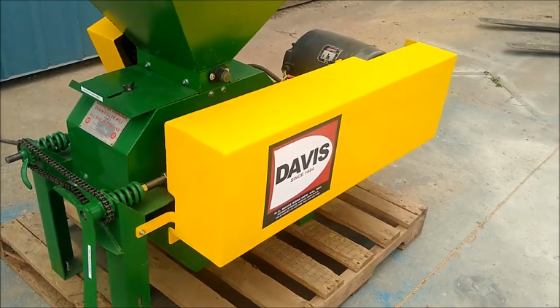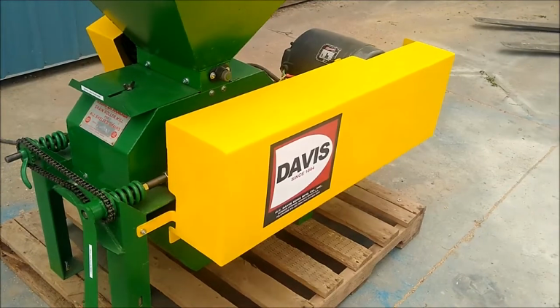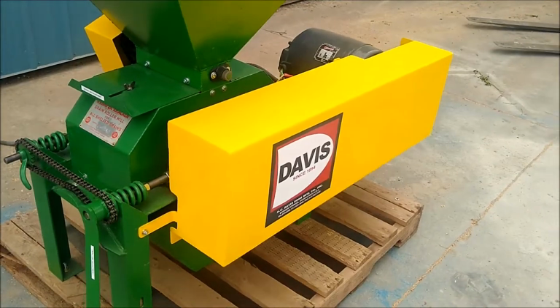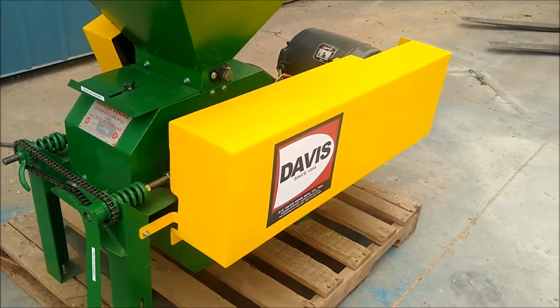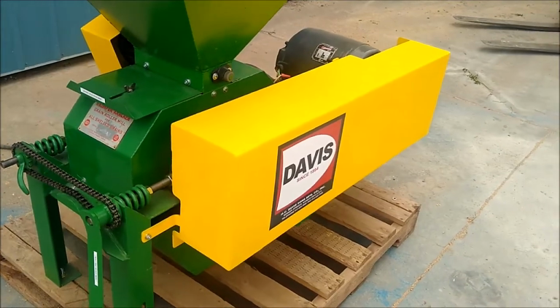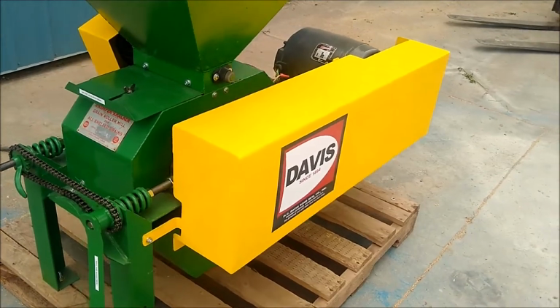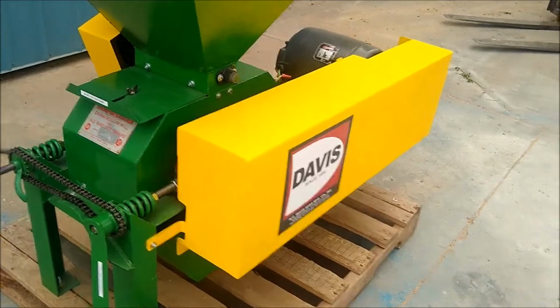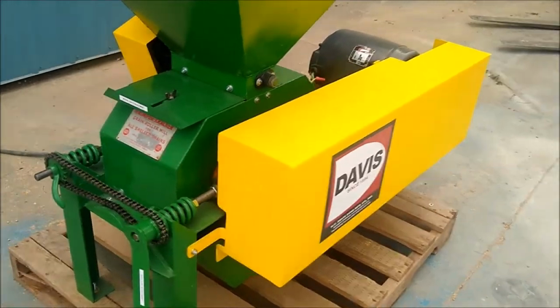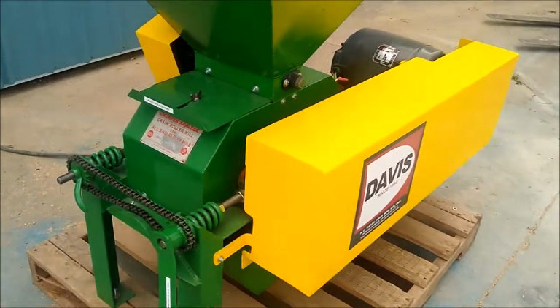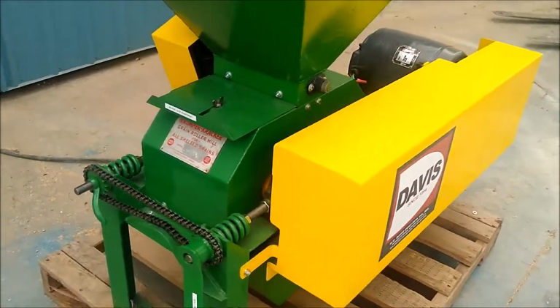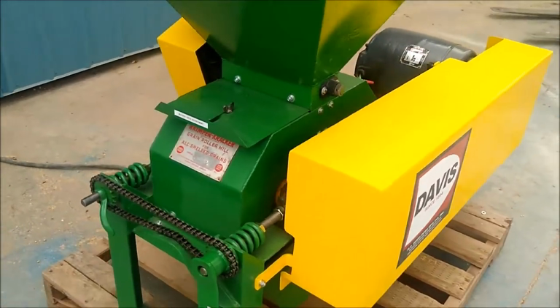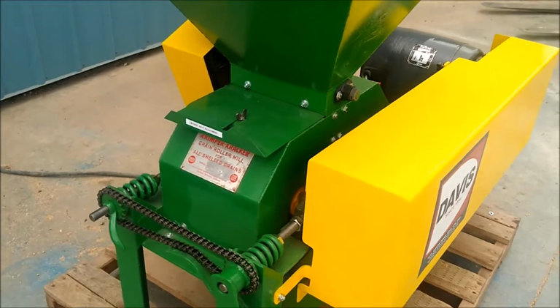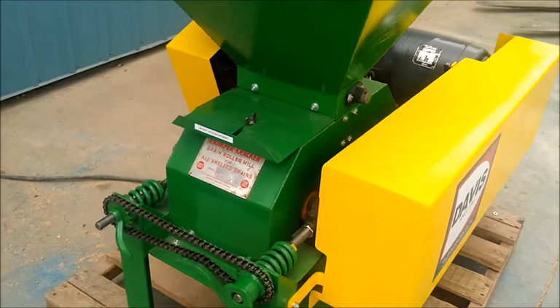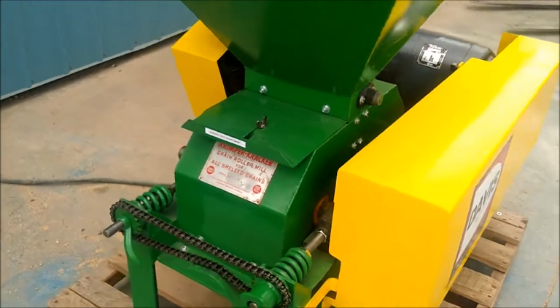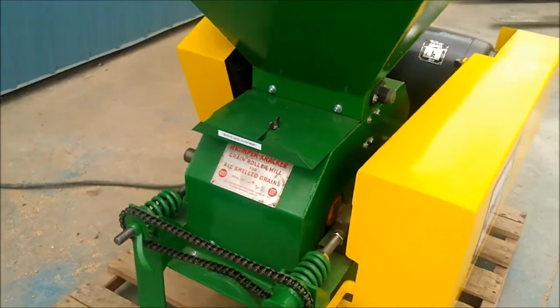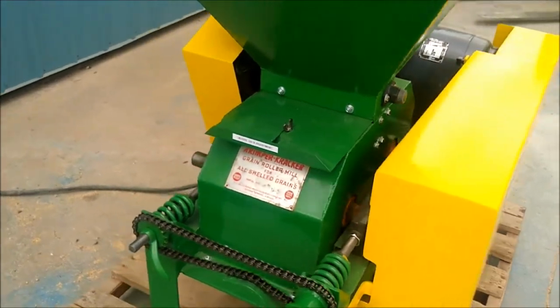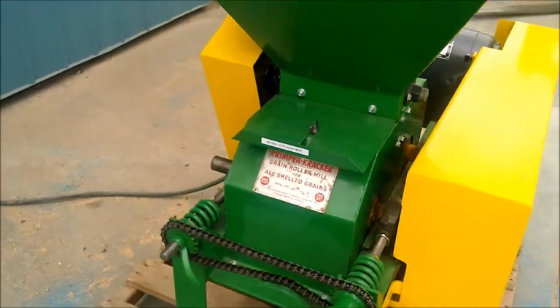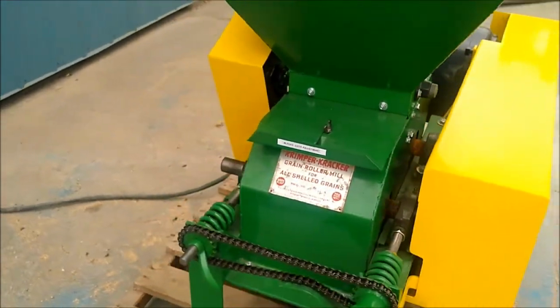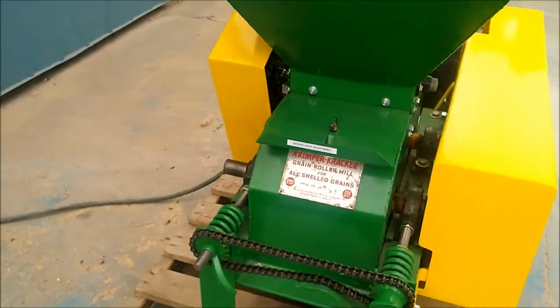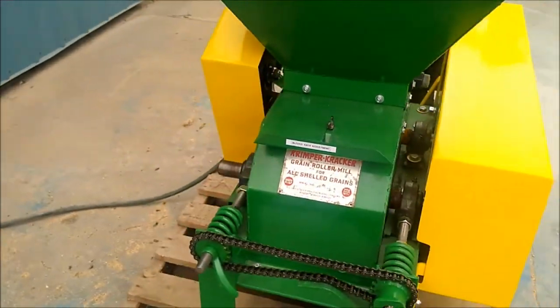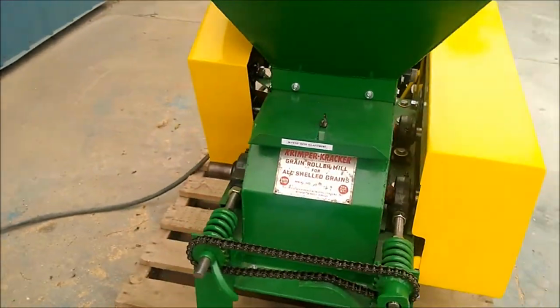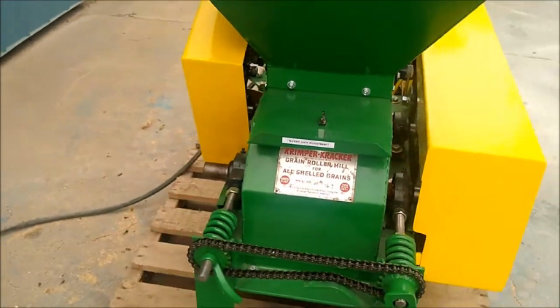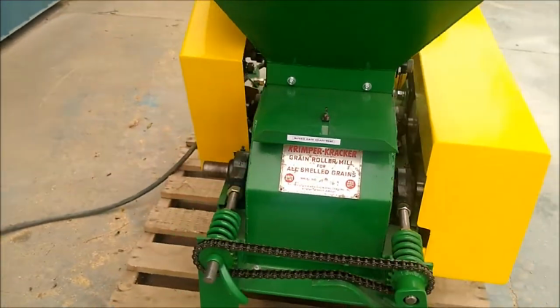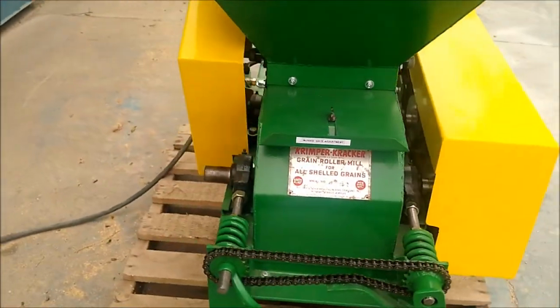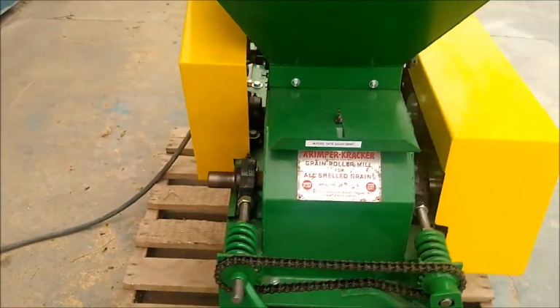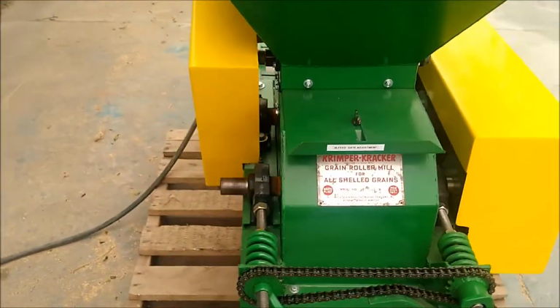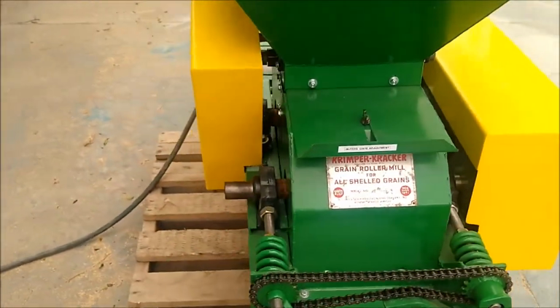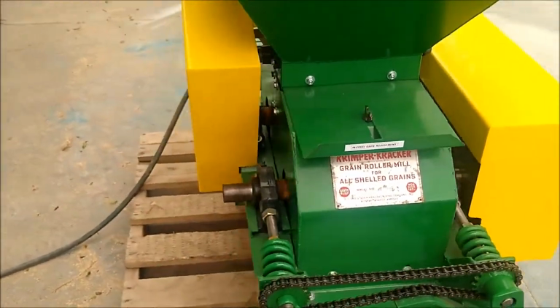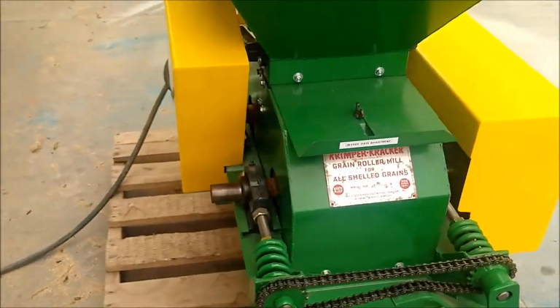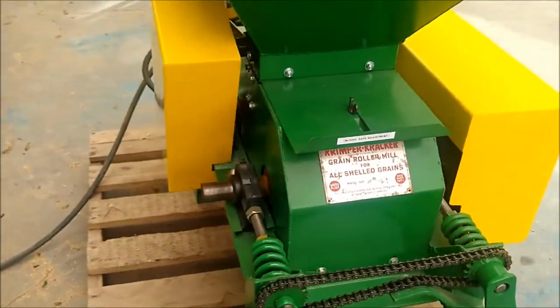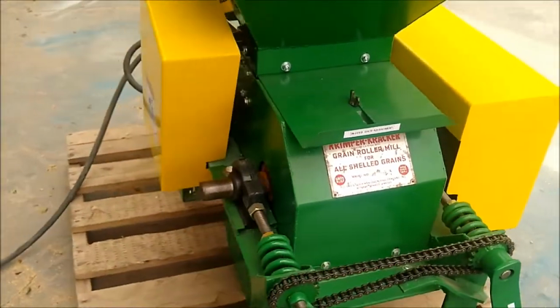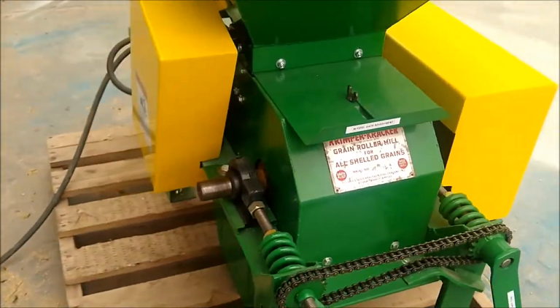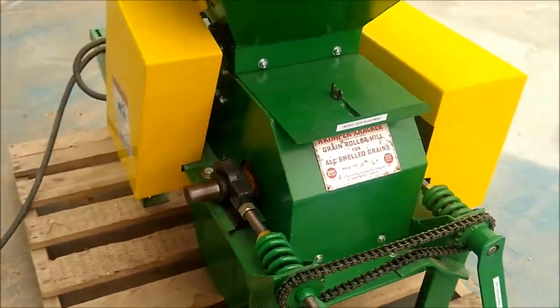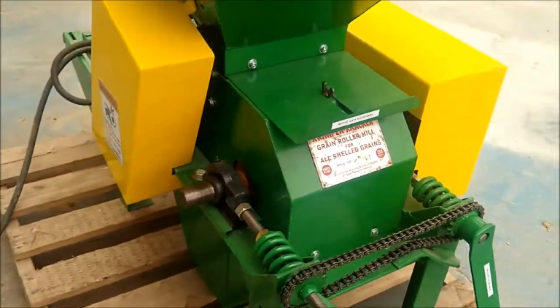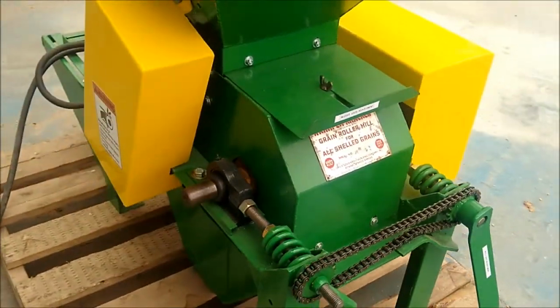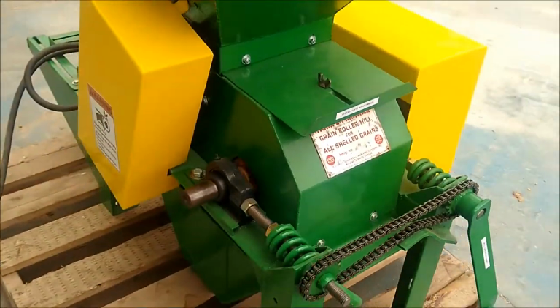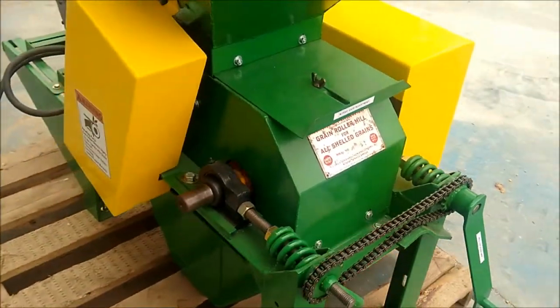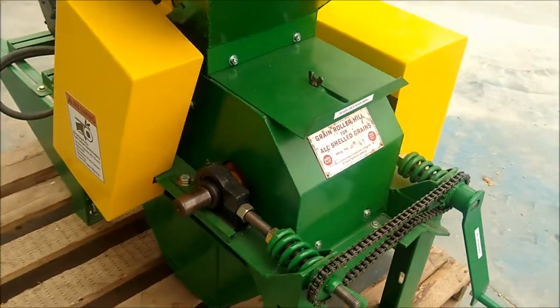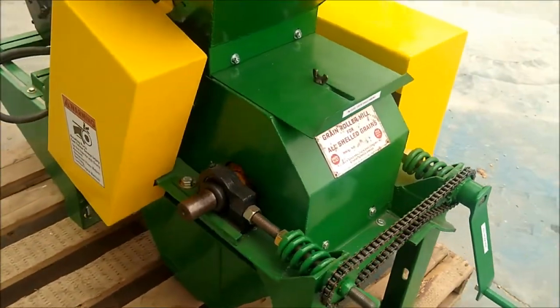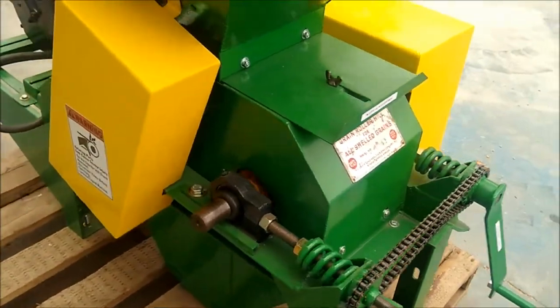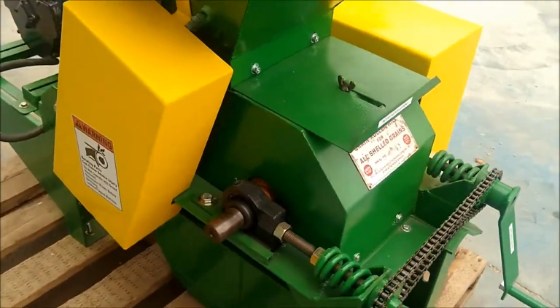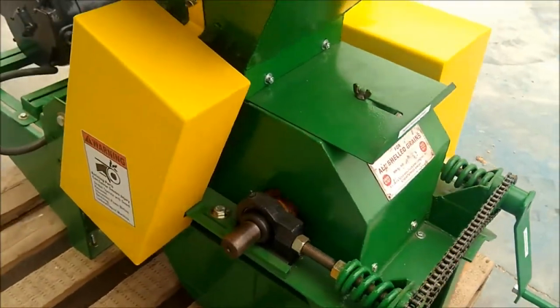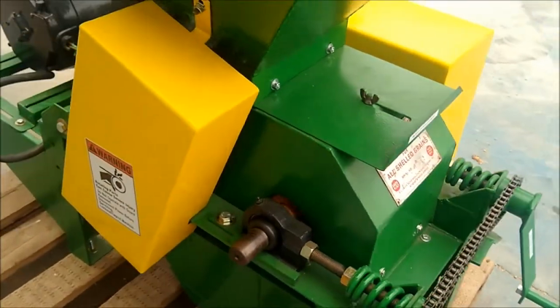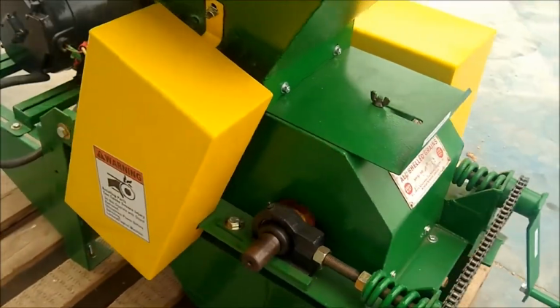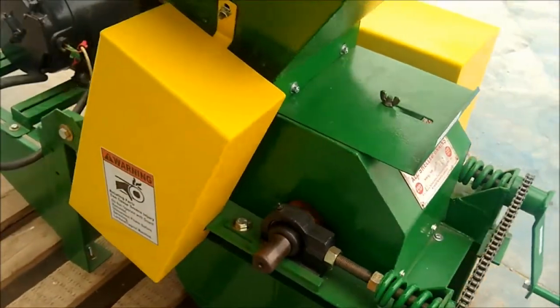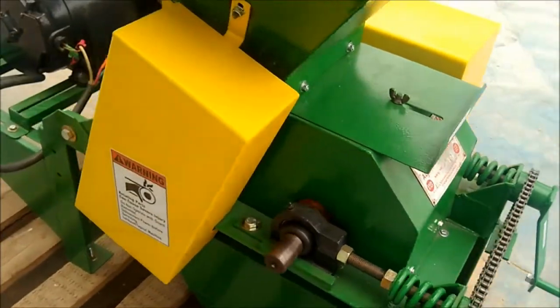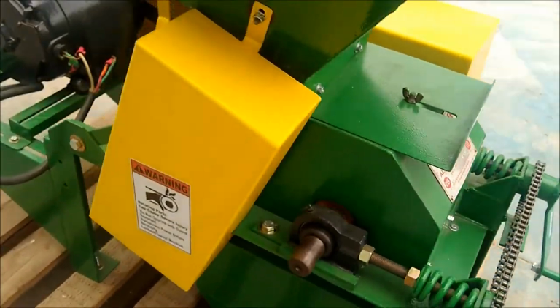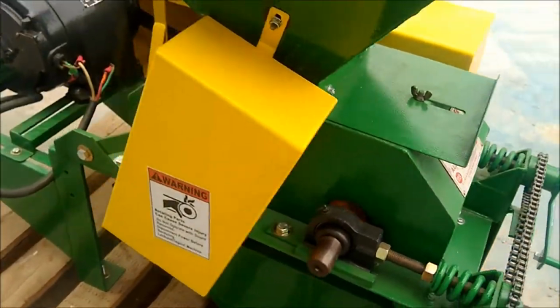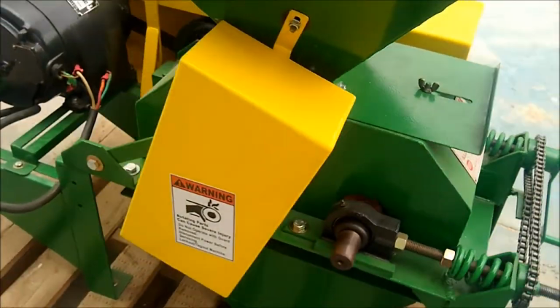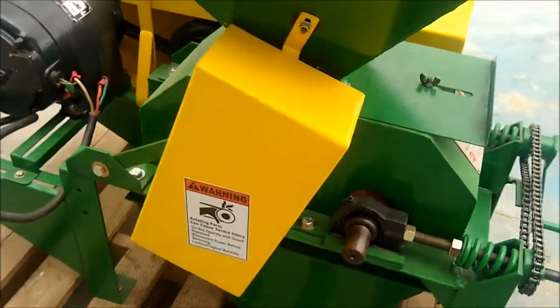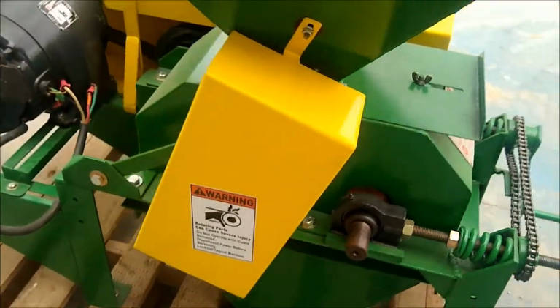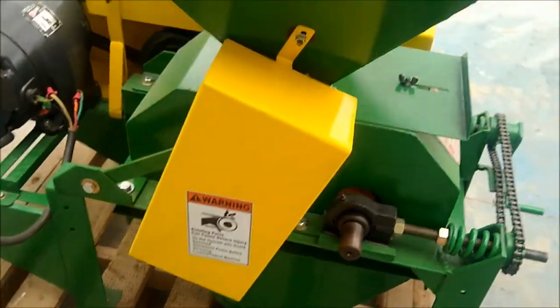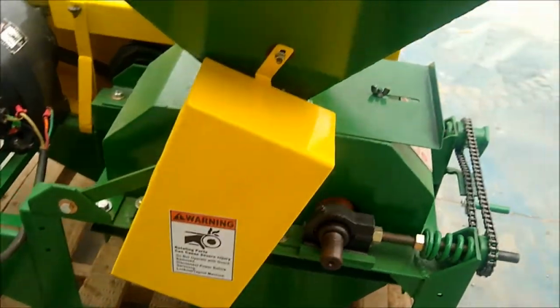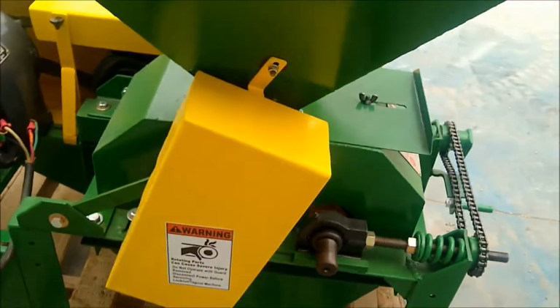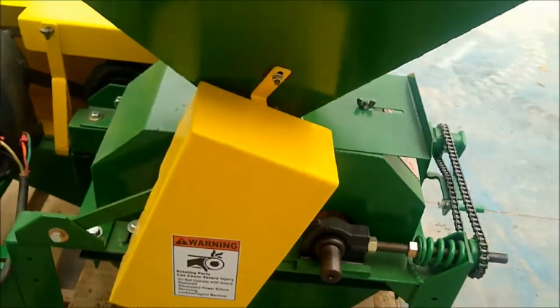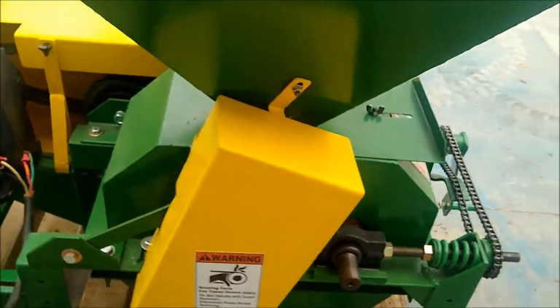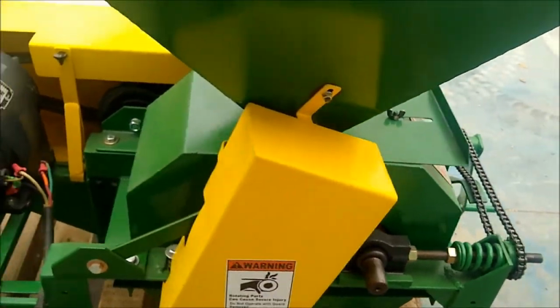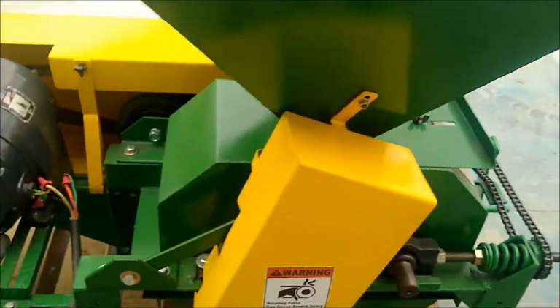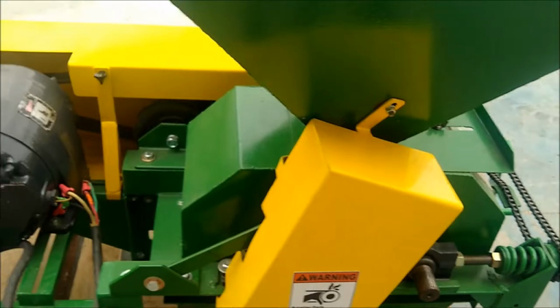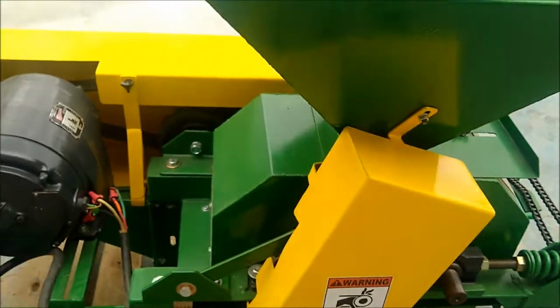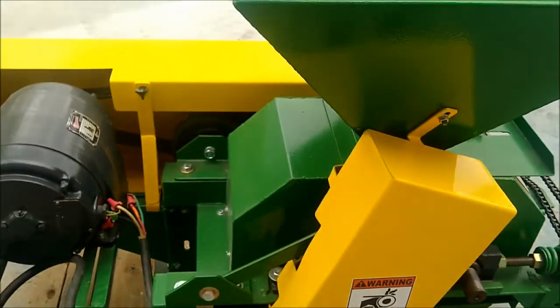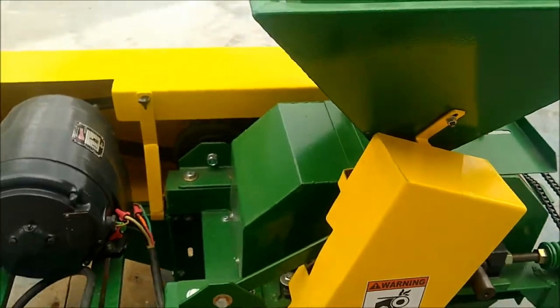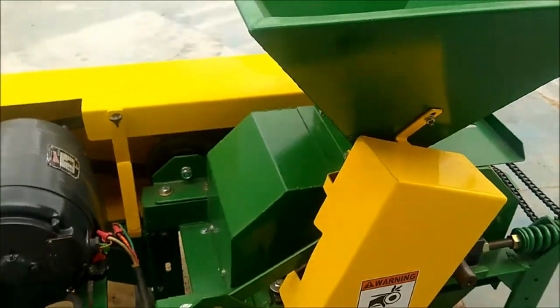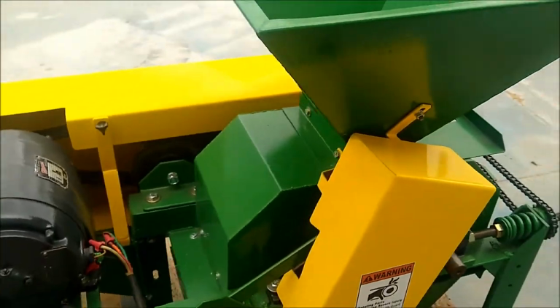Here I have the mill running. Very nice and quiet and smooth.